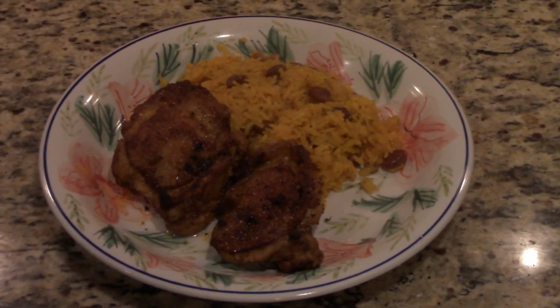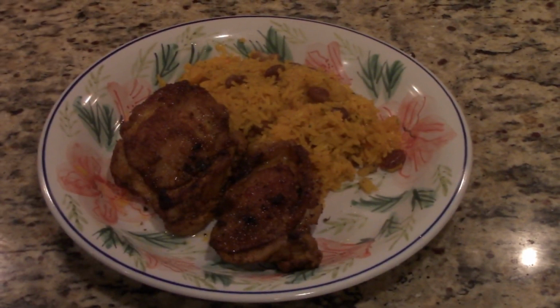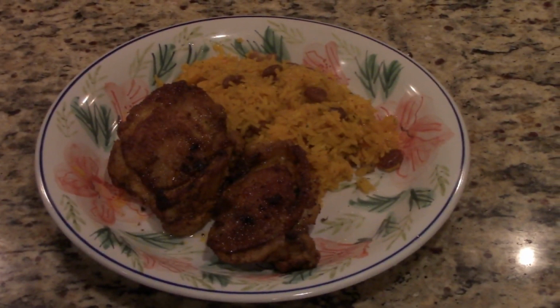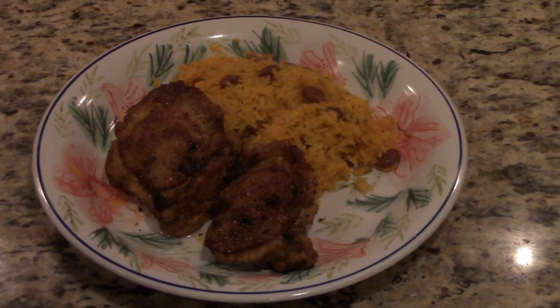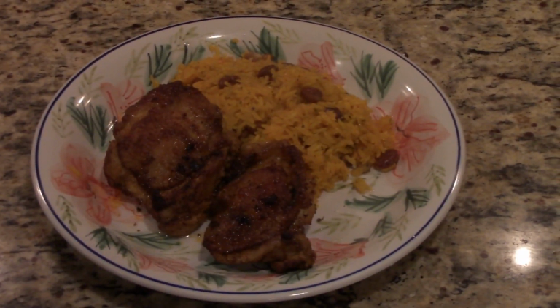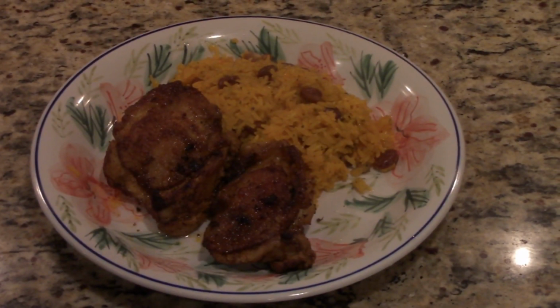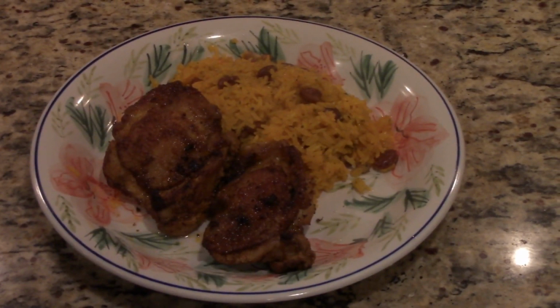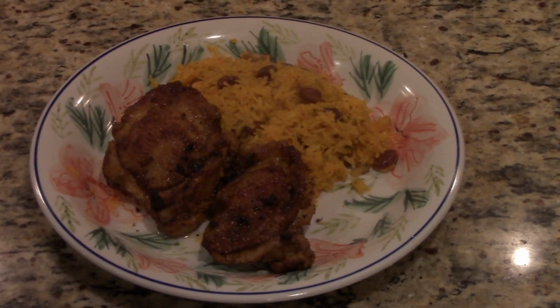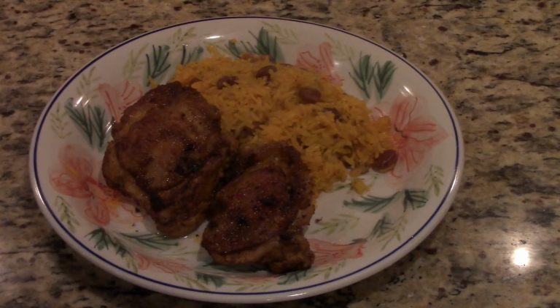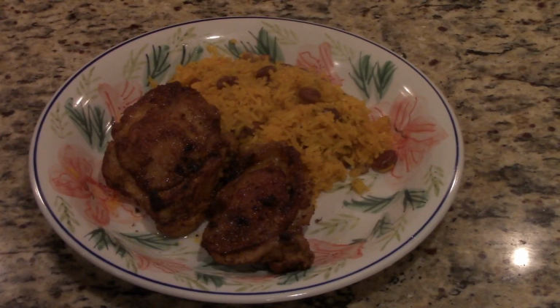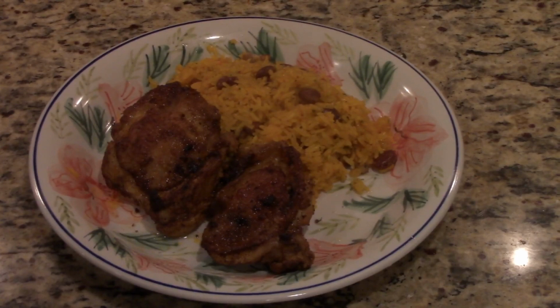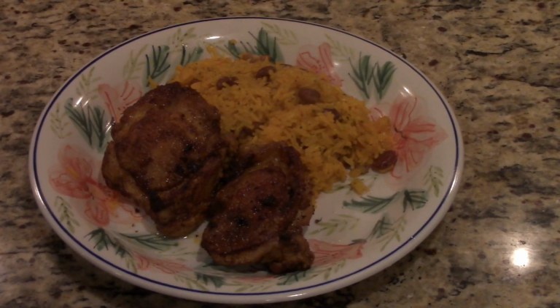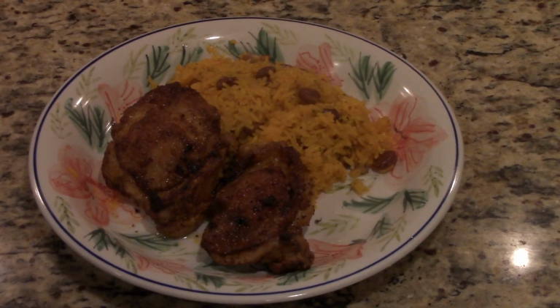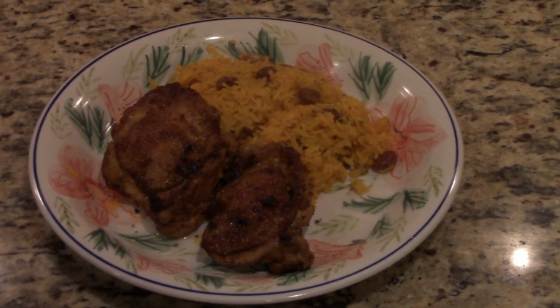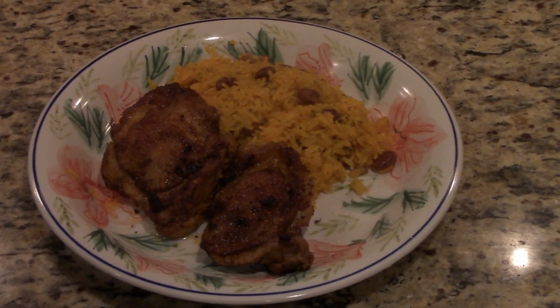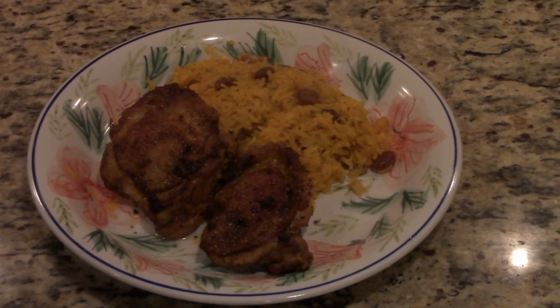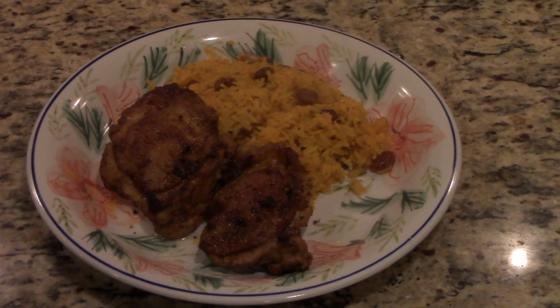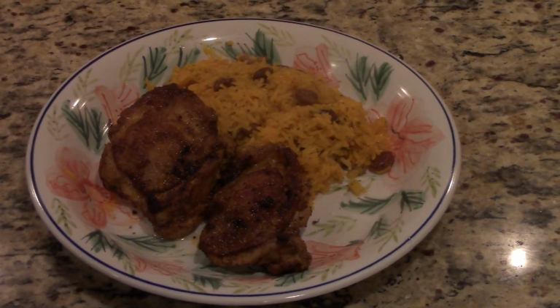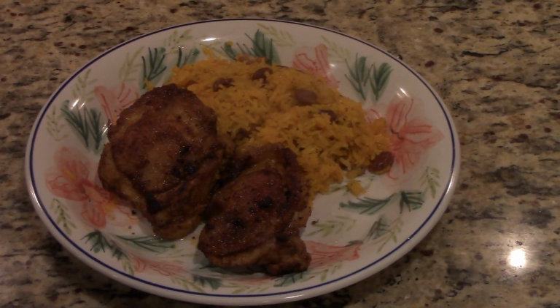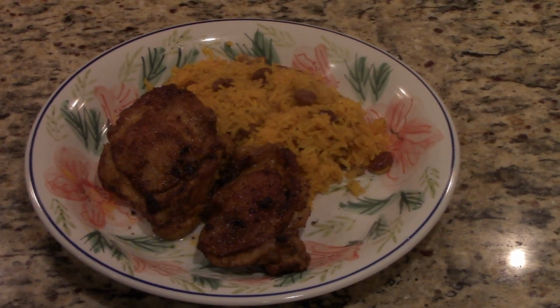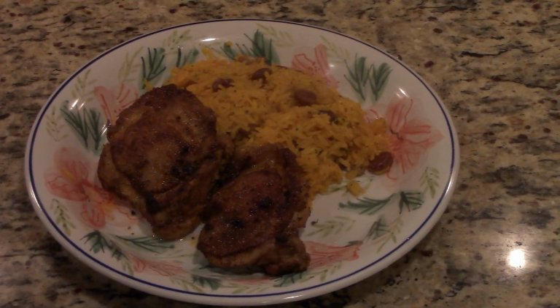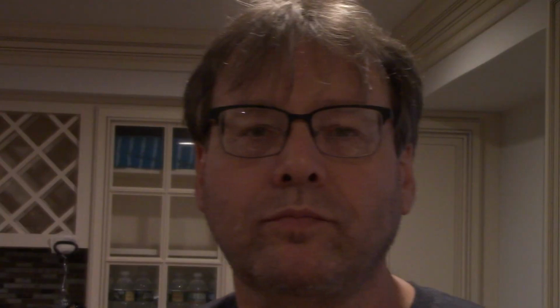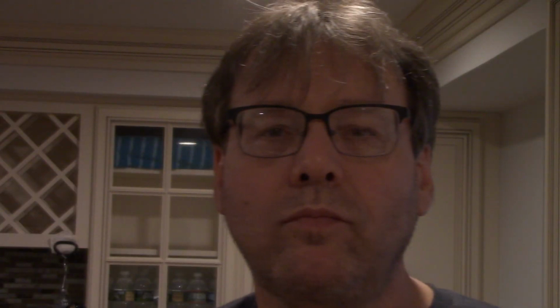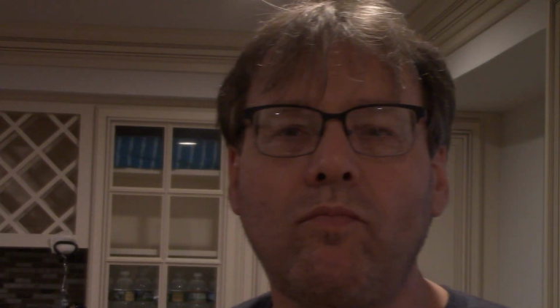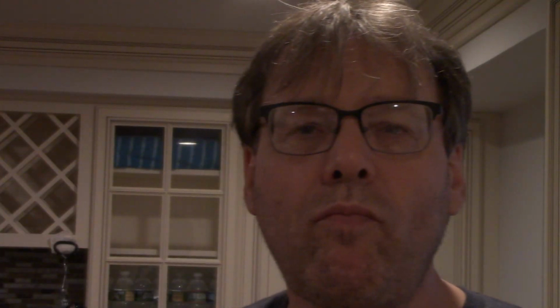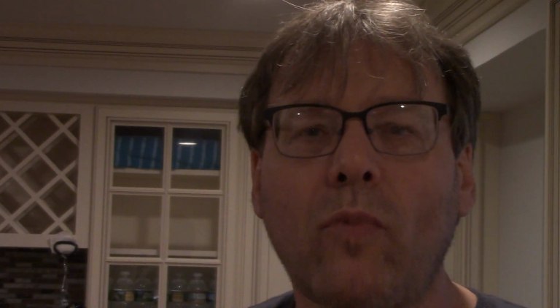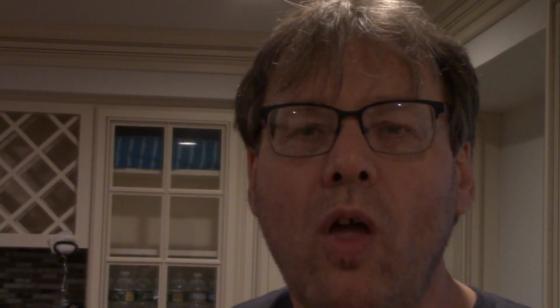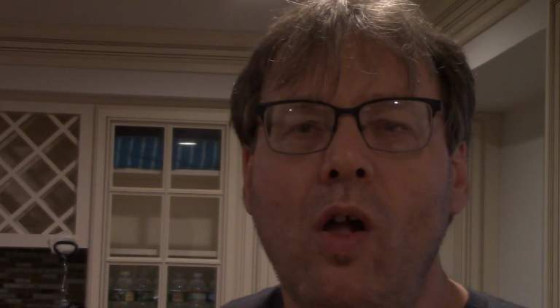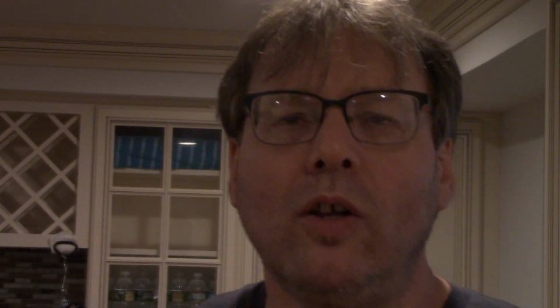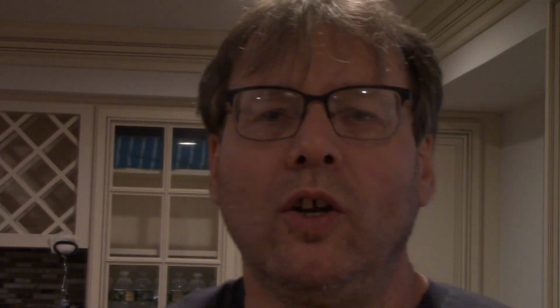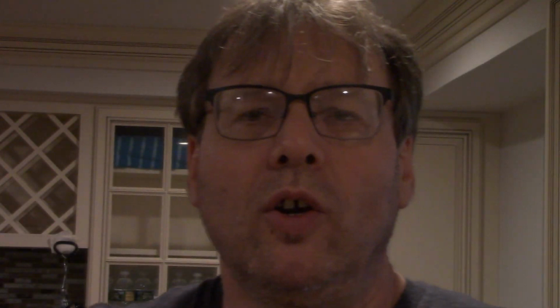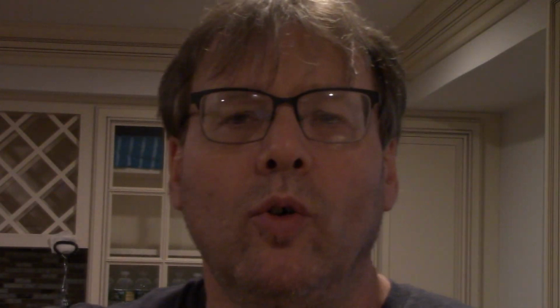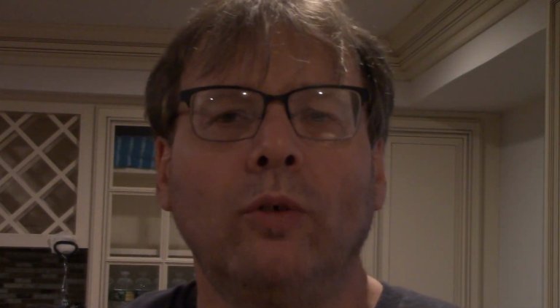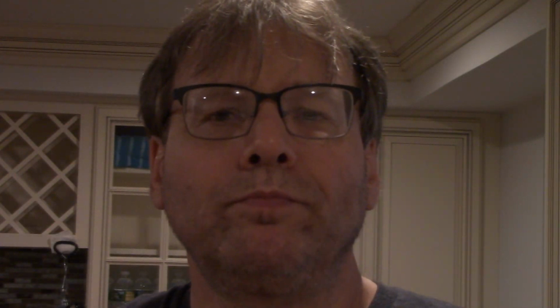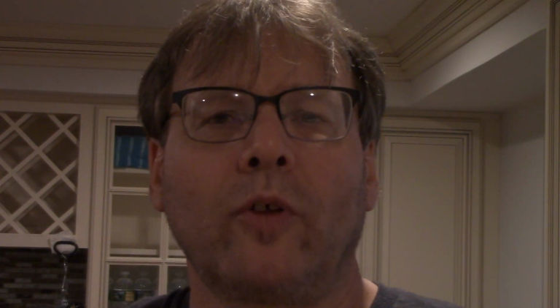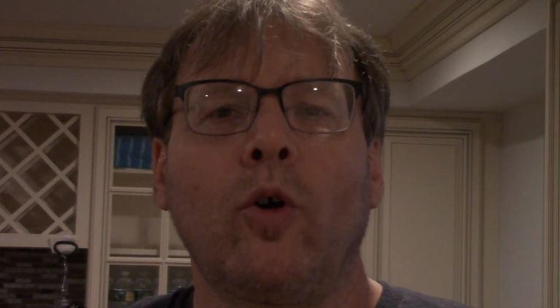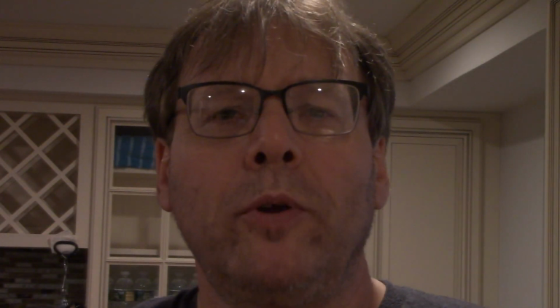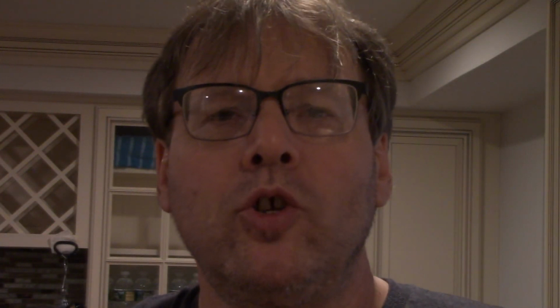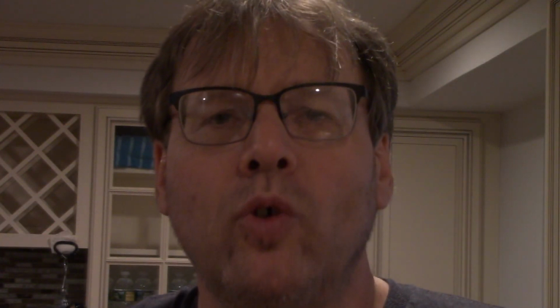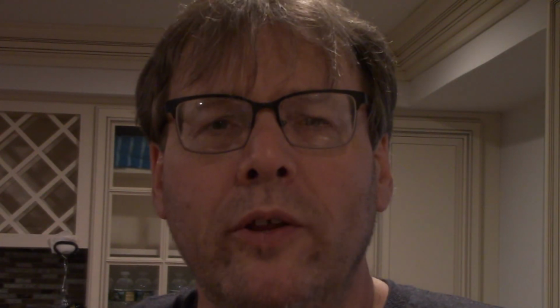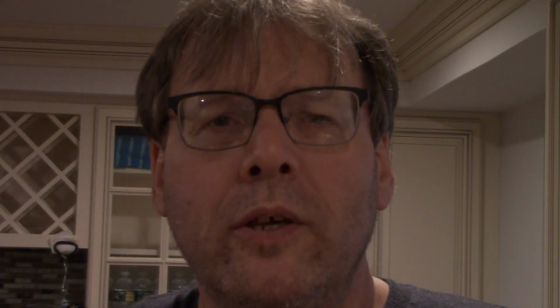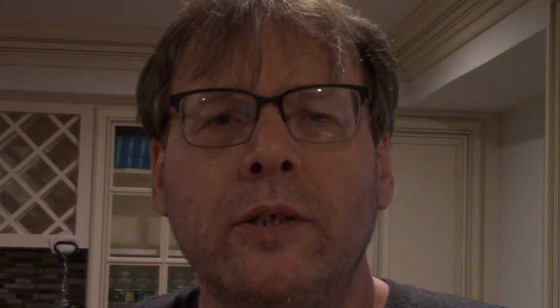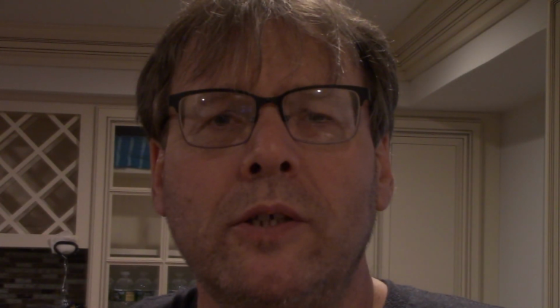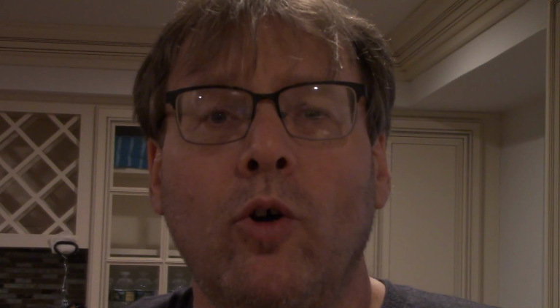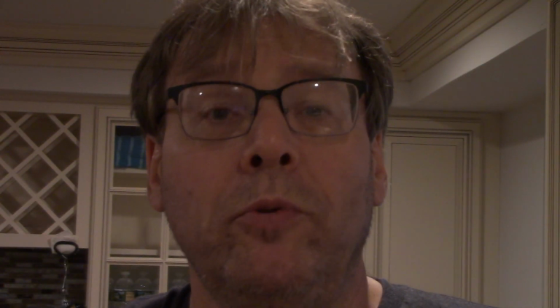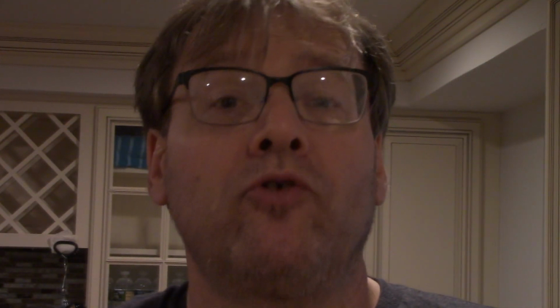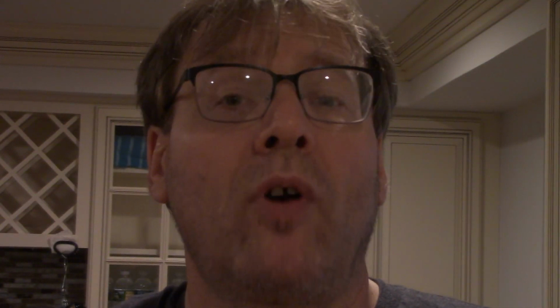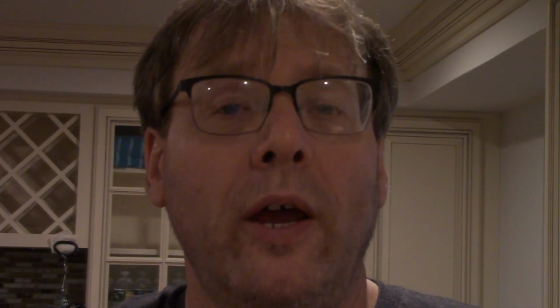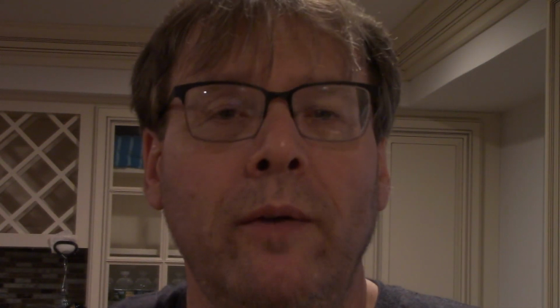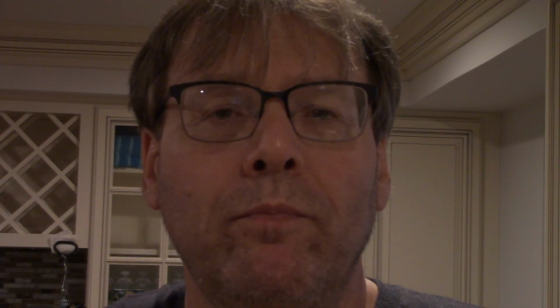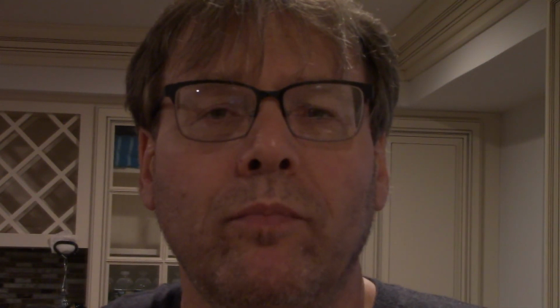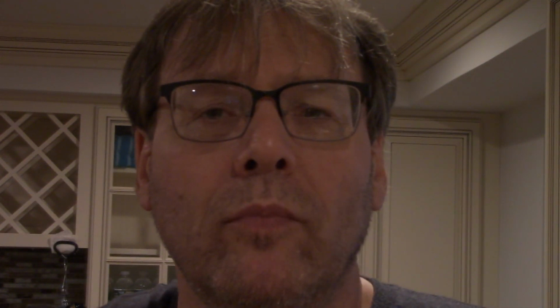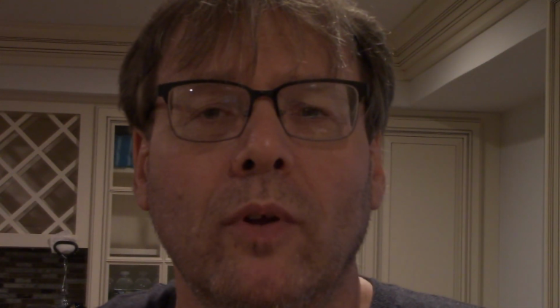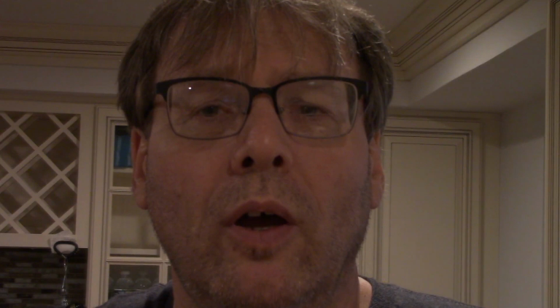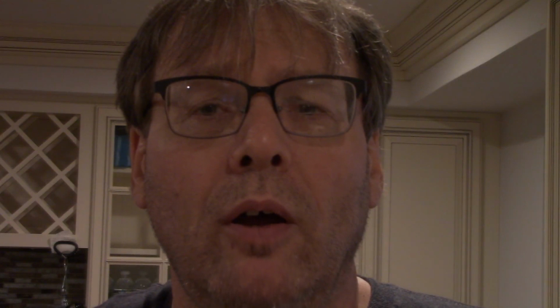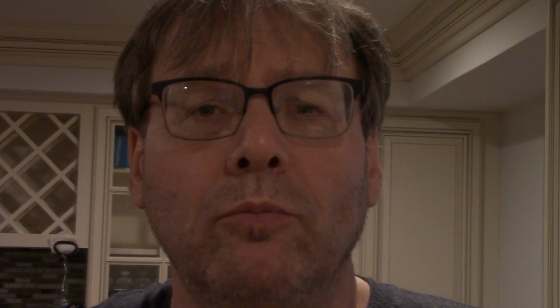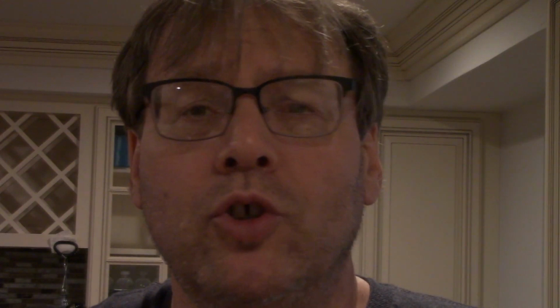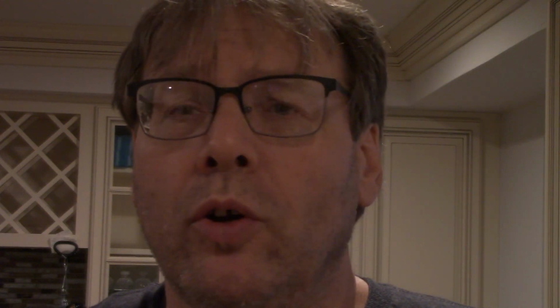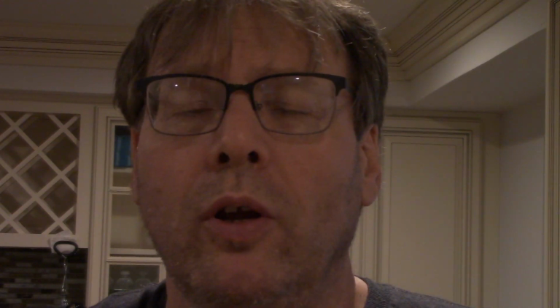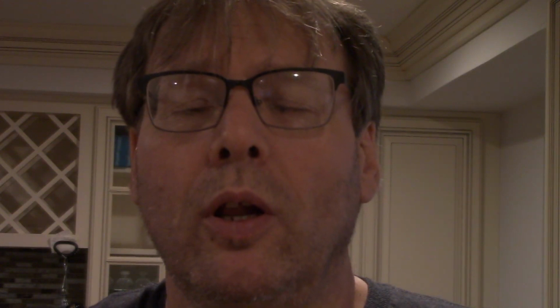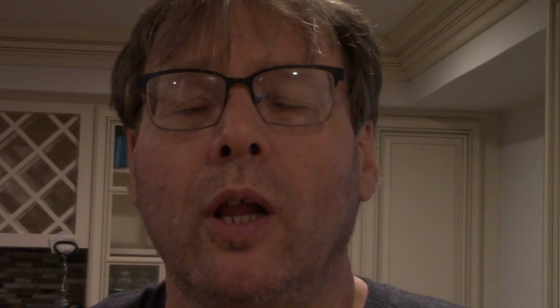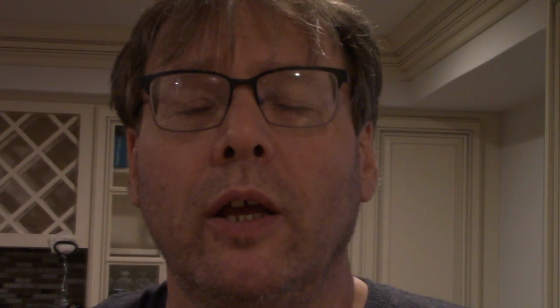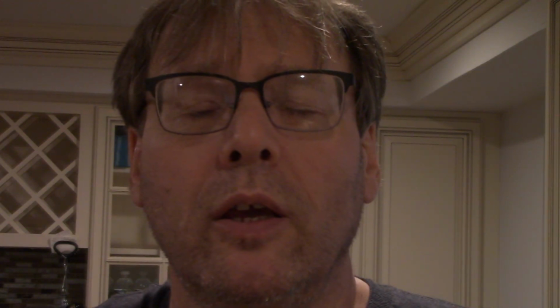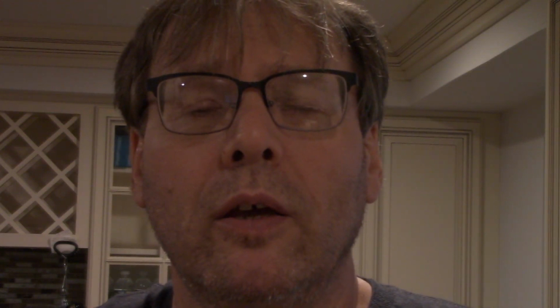And that should be it. That's our finished dish. I hope you enjoyed this. I hope you try it. I'm sure you're going to like it.